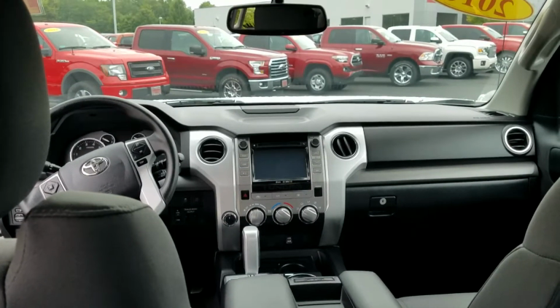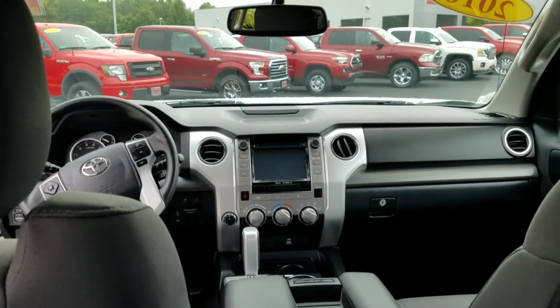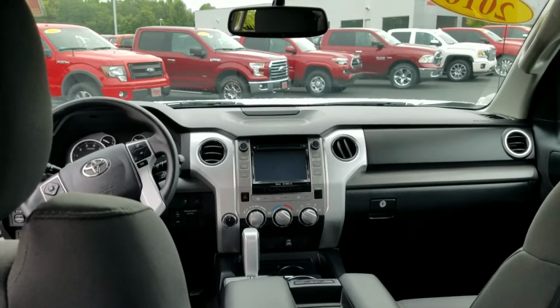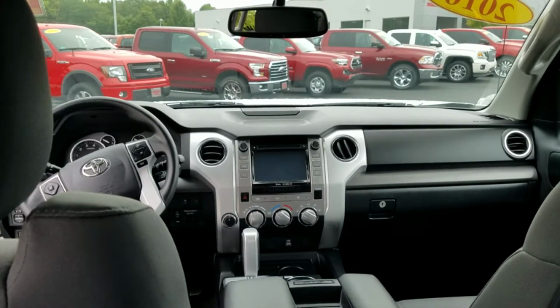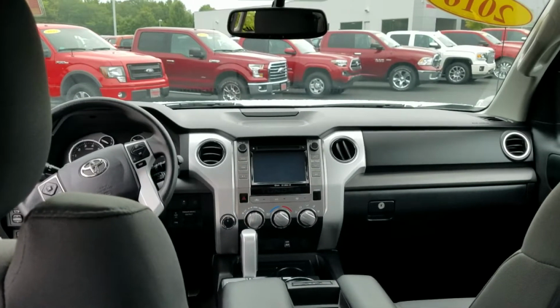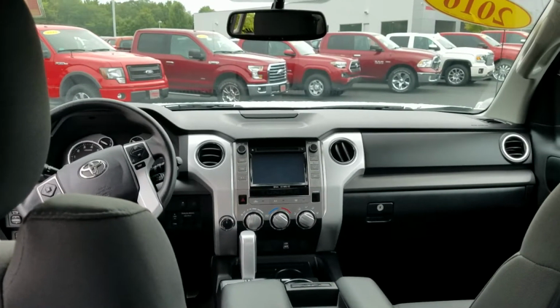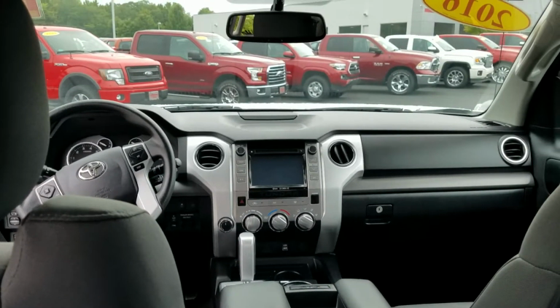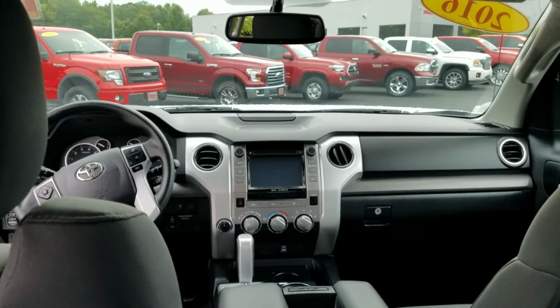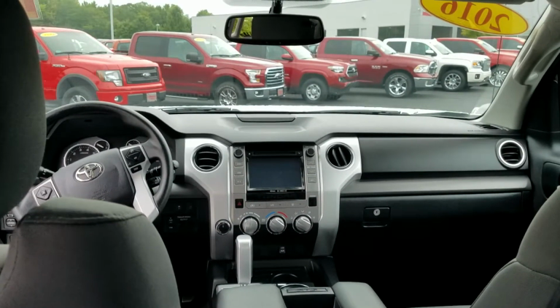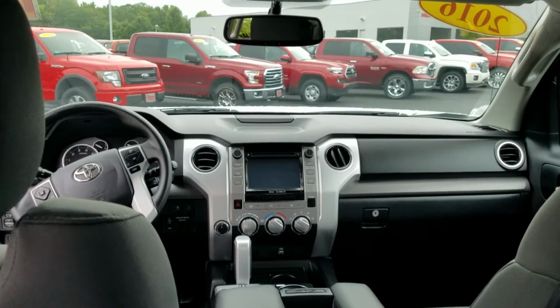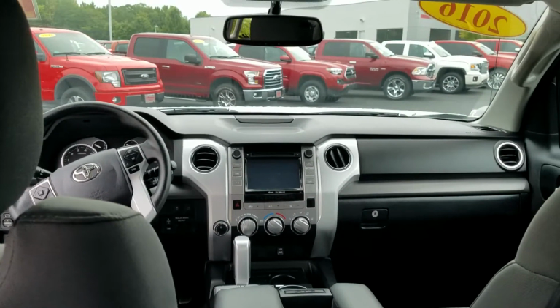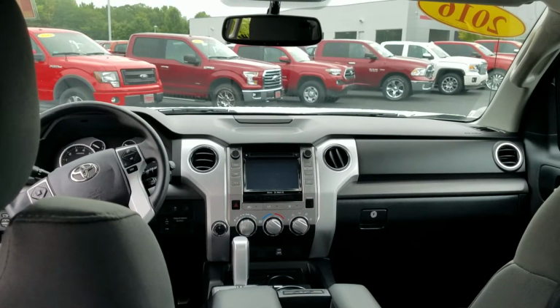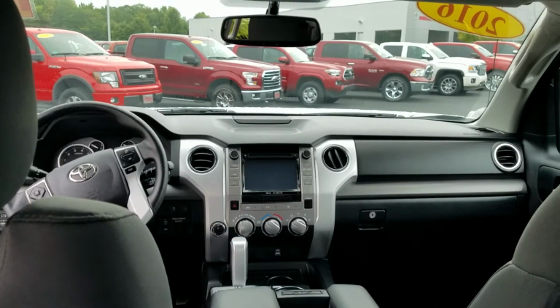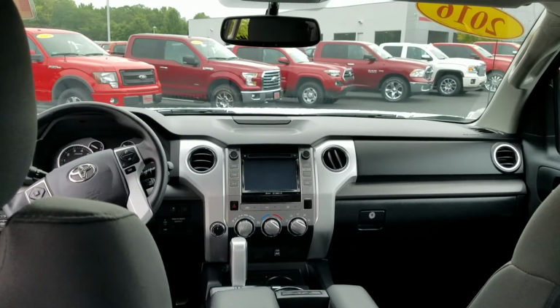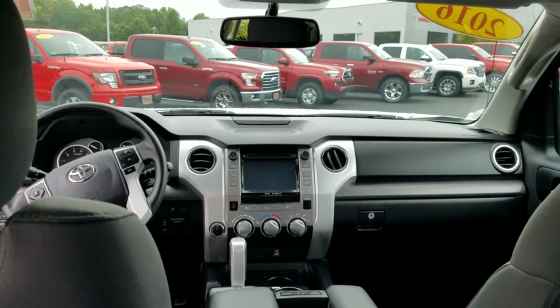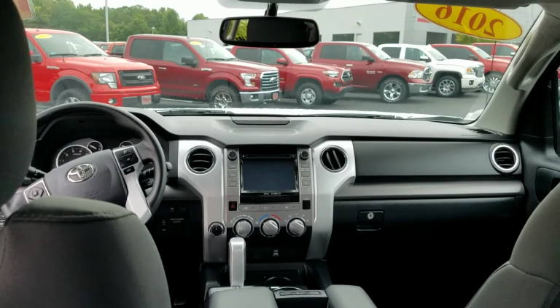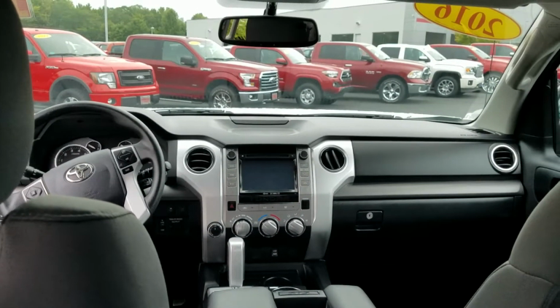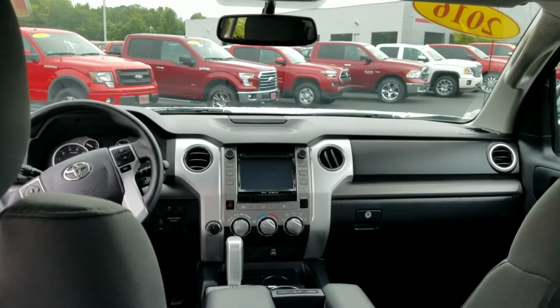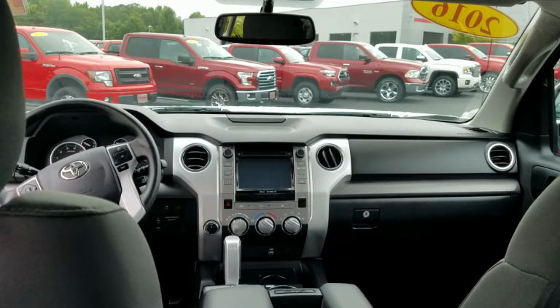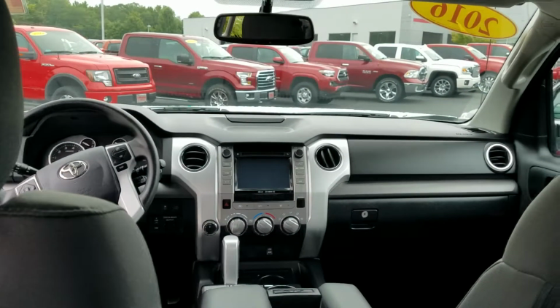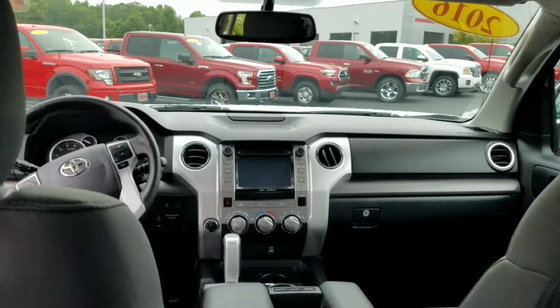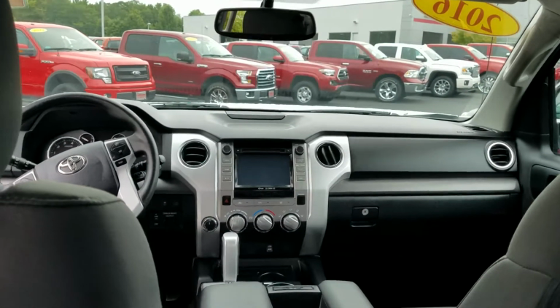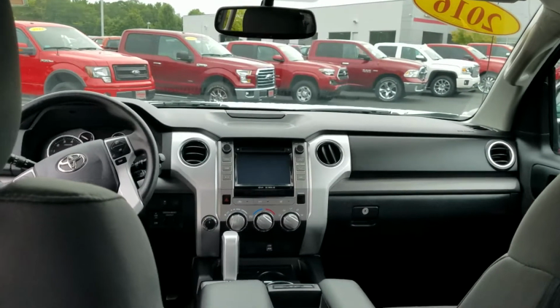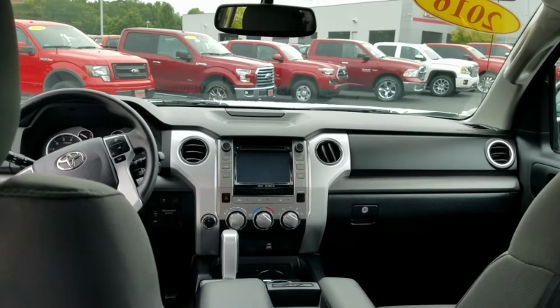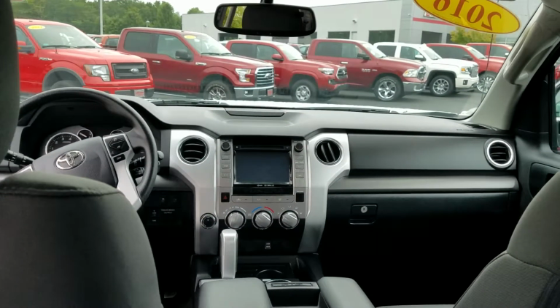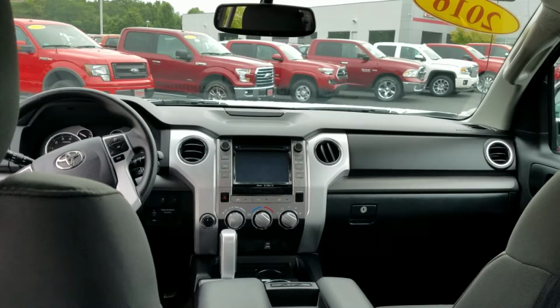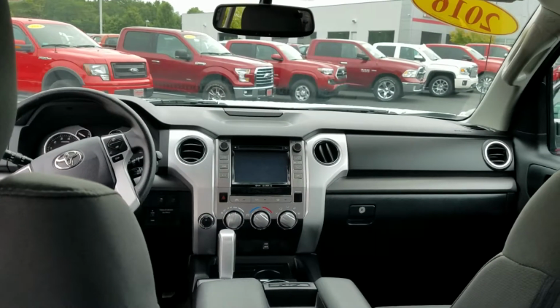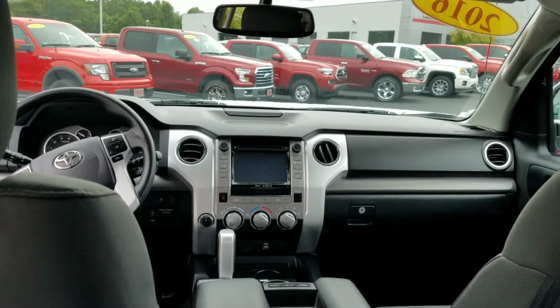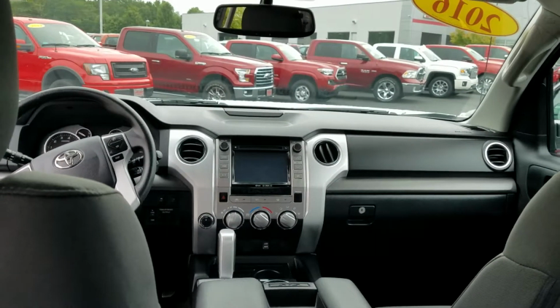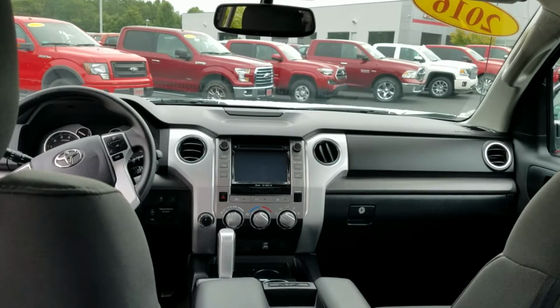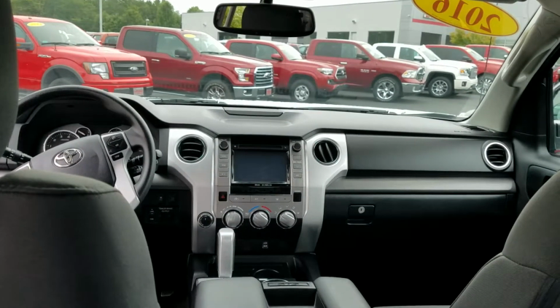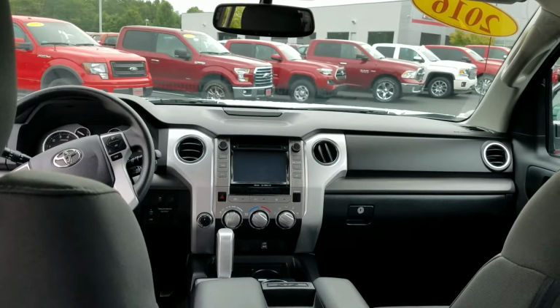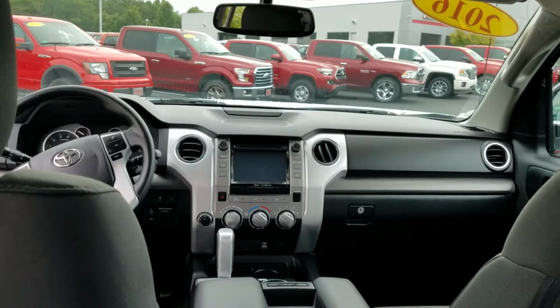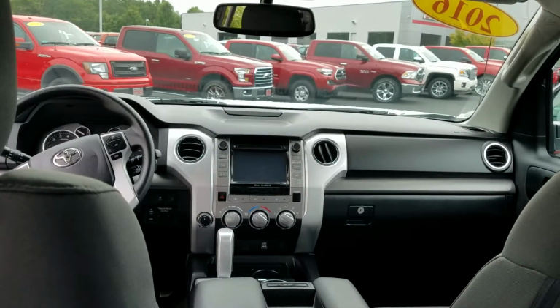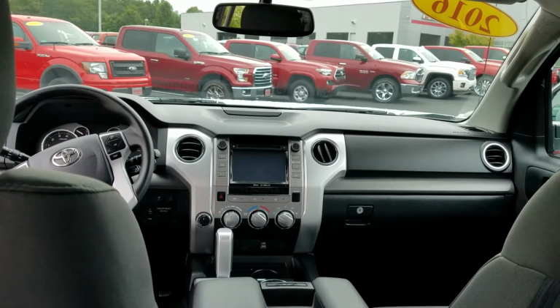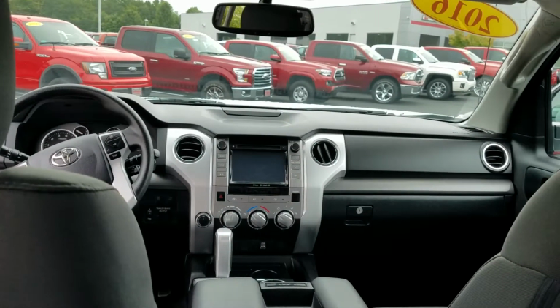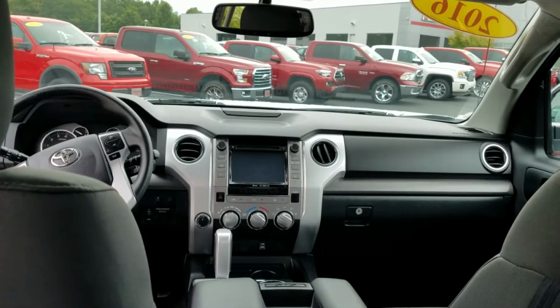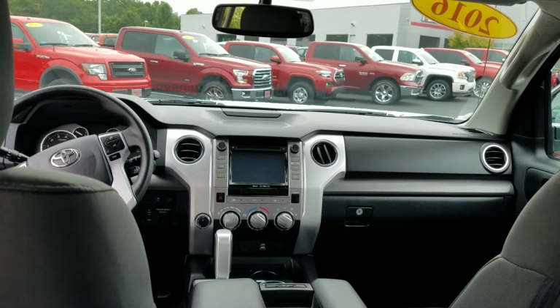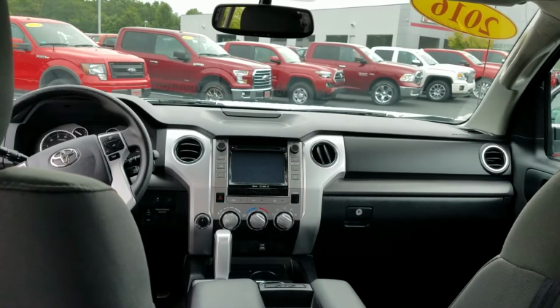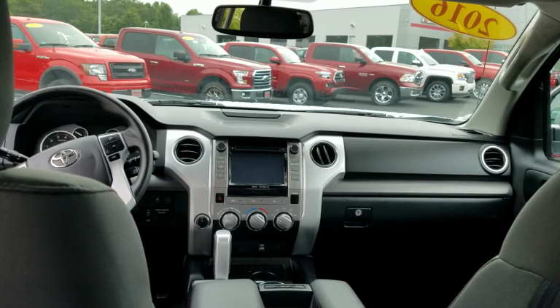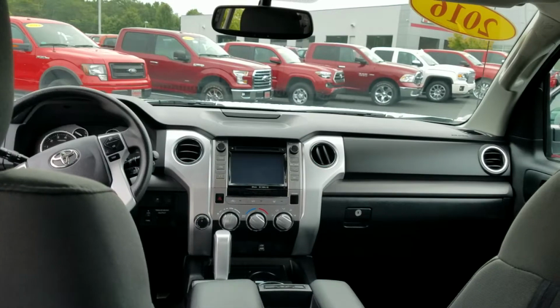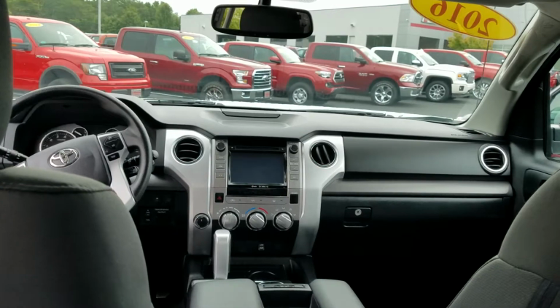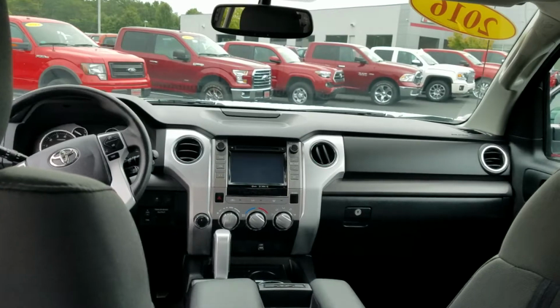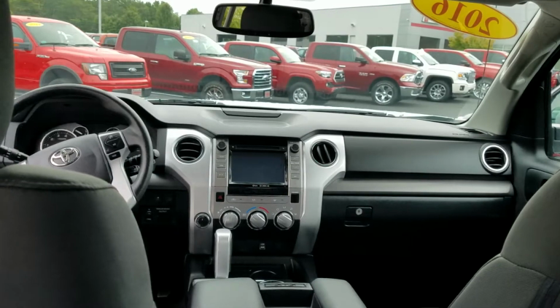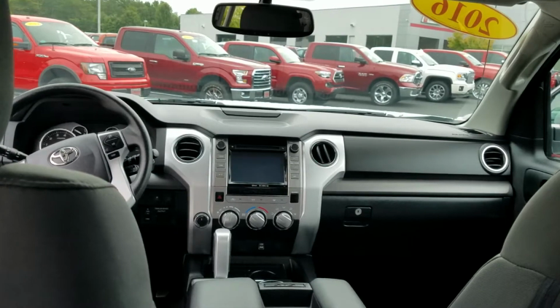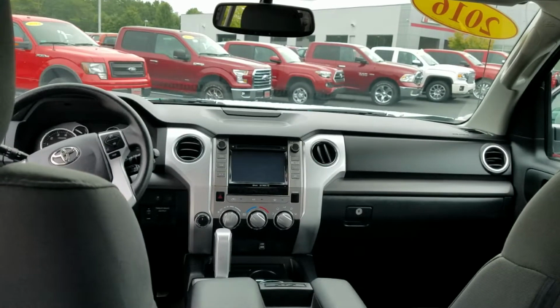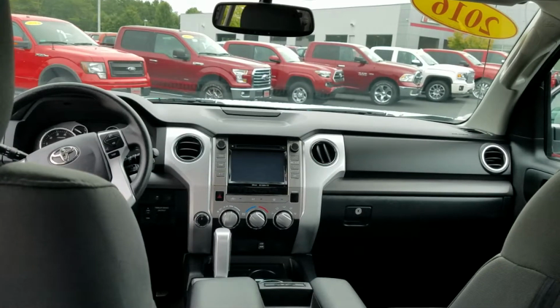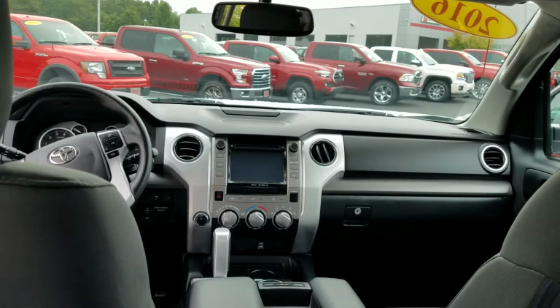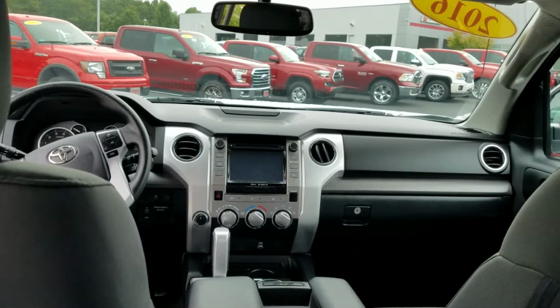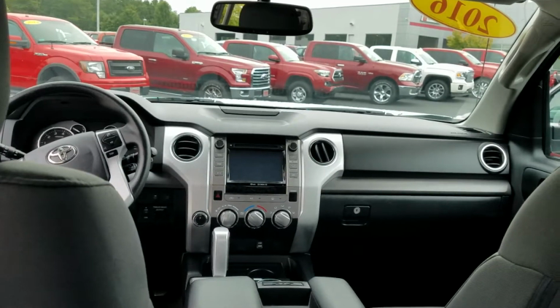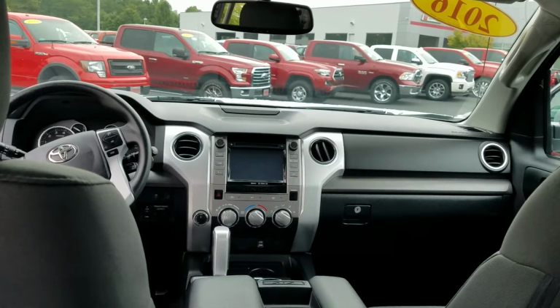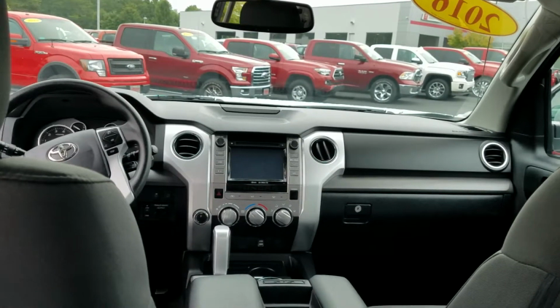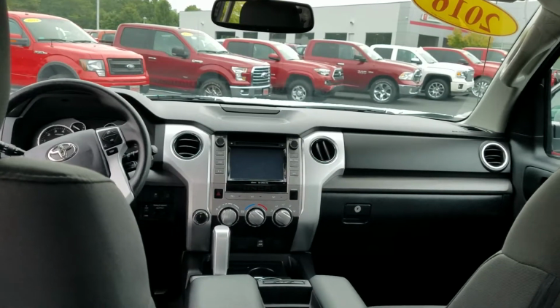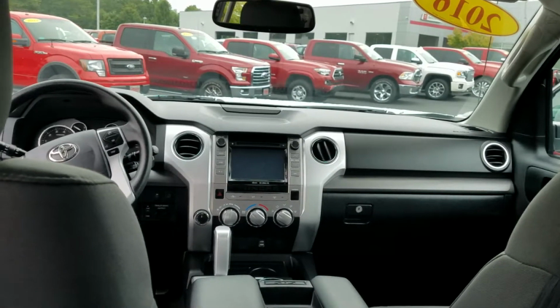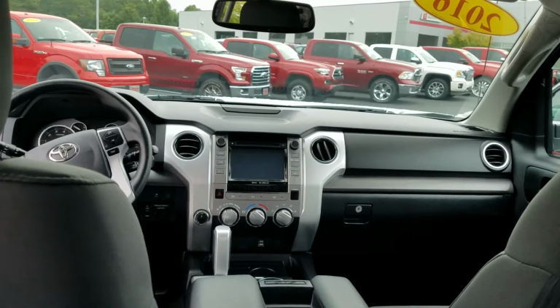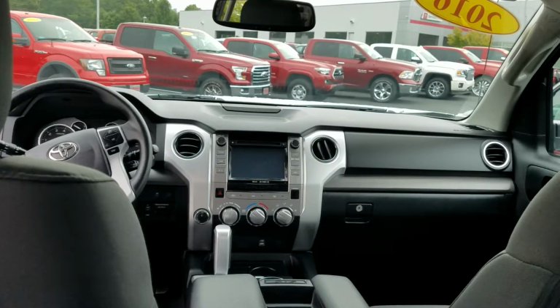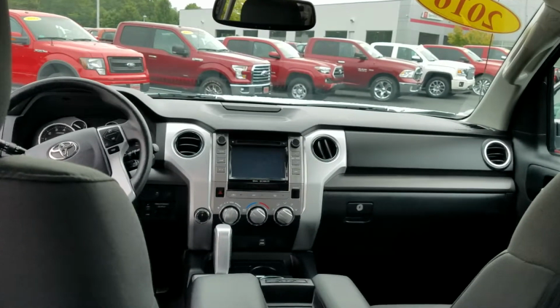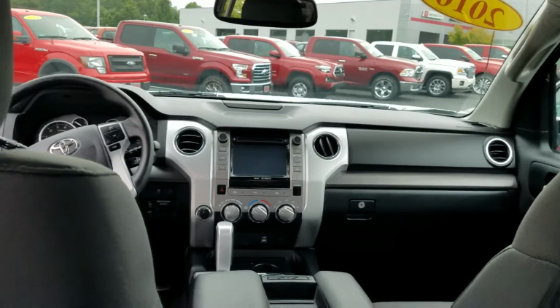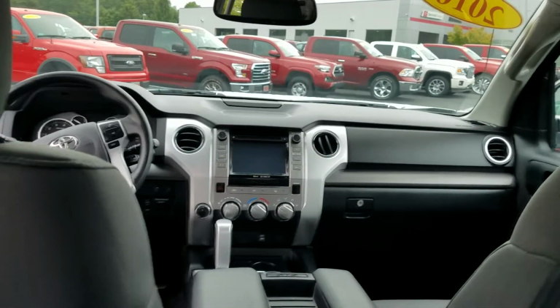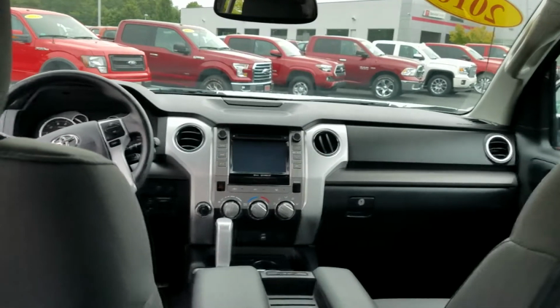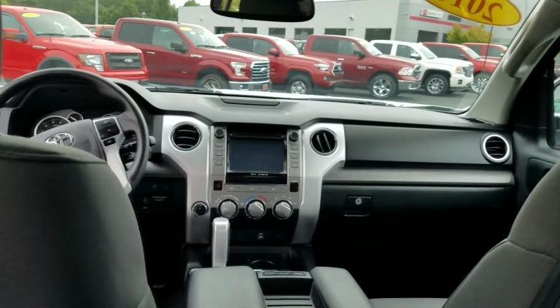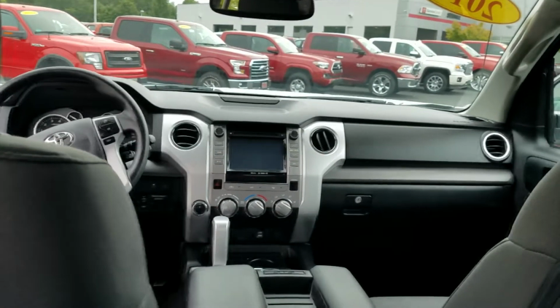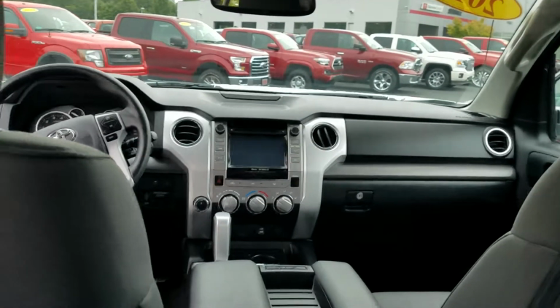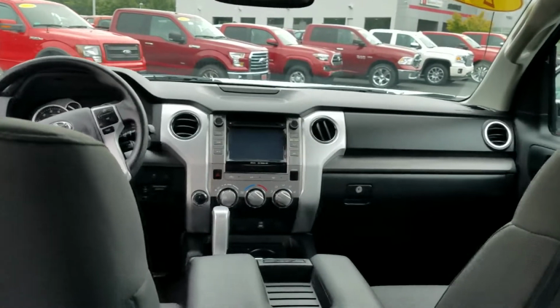Good morning, Jimmy. This is Wayne Pittman at LaGrange Toyota. This is the 2016 Toyota Tundra you inquired about.